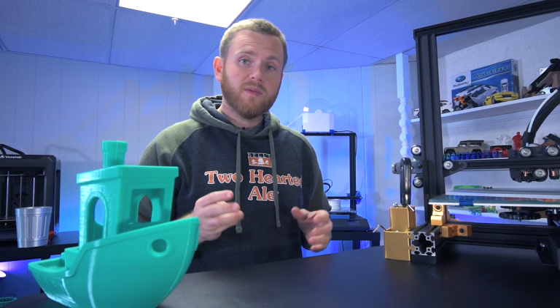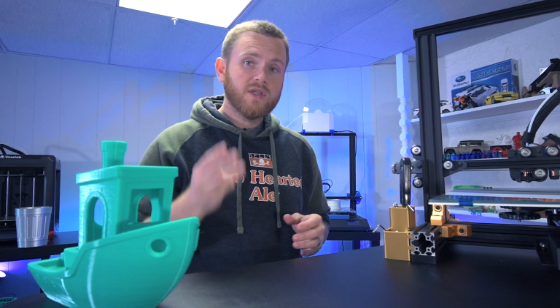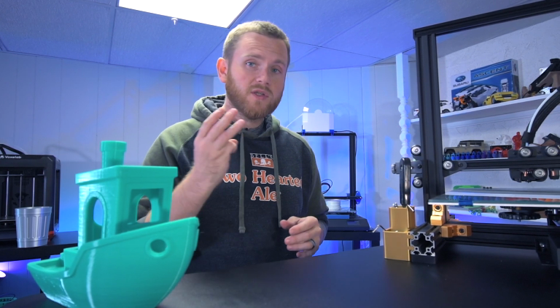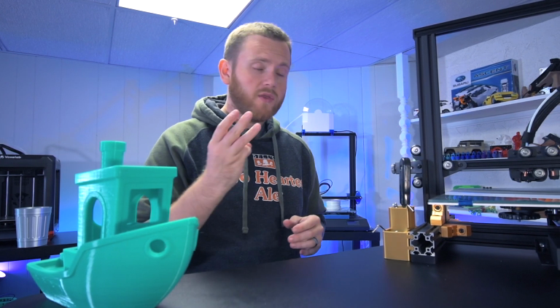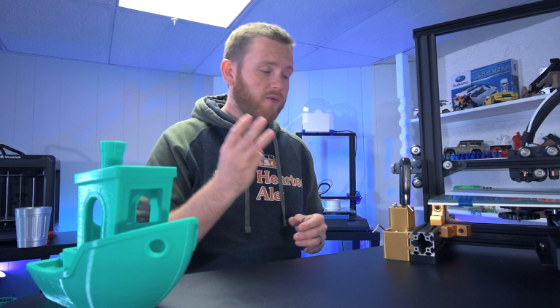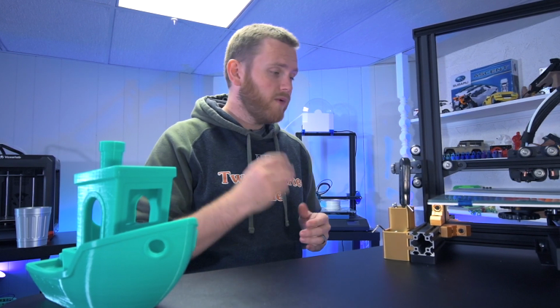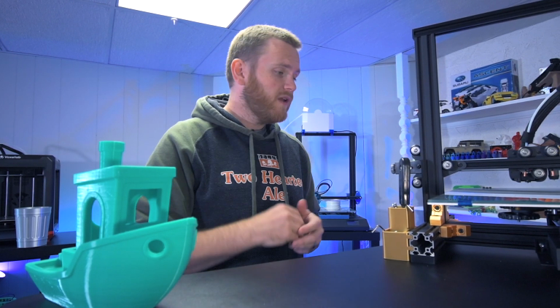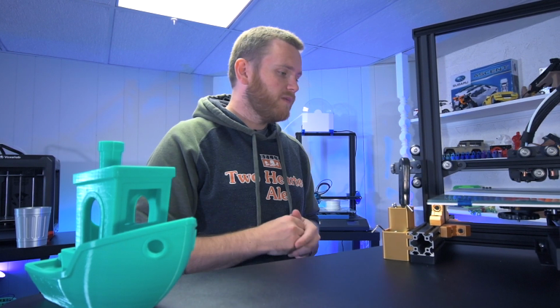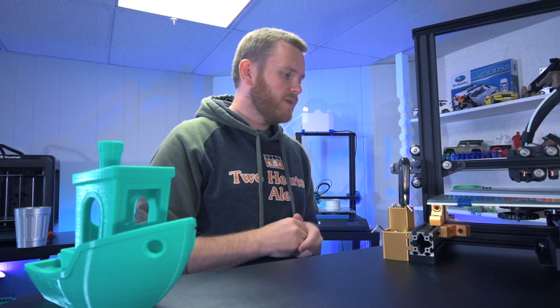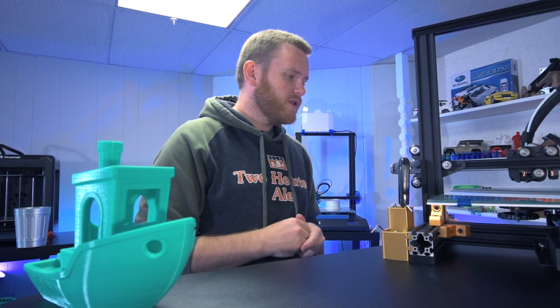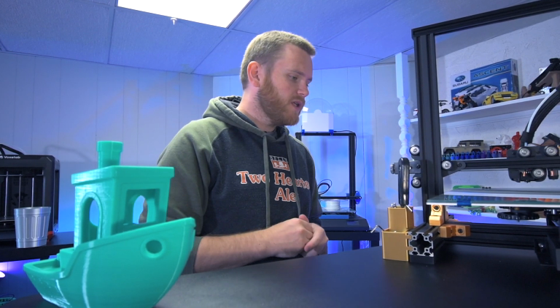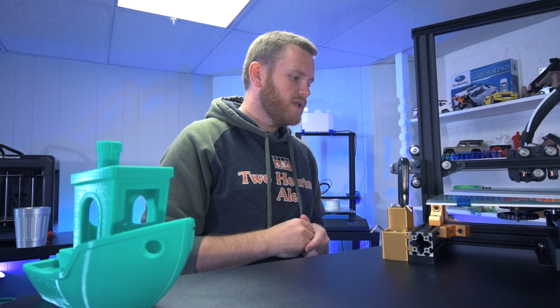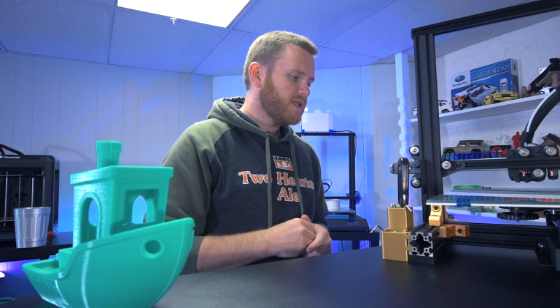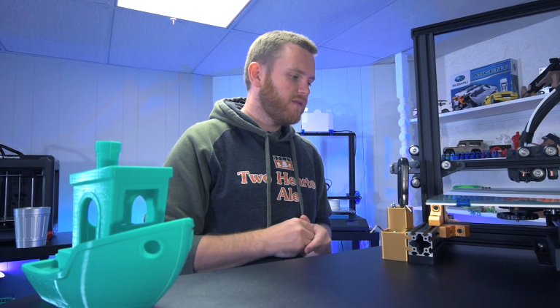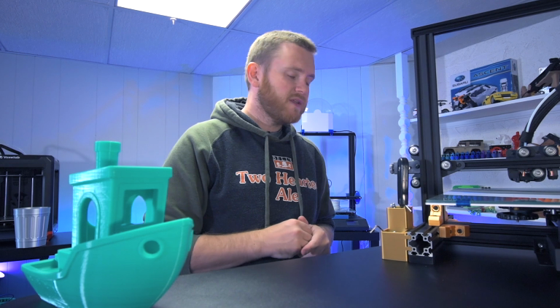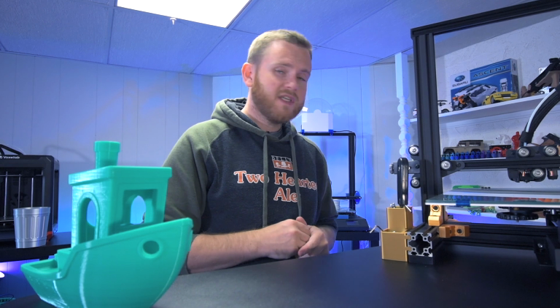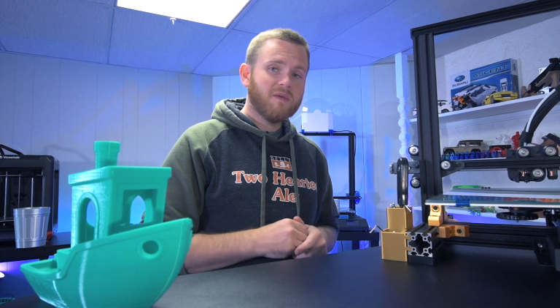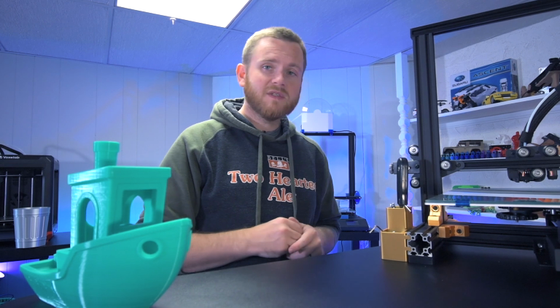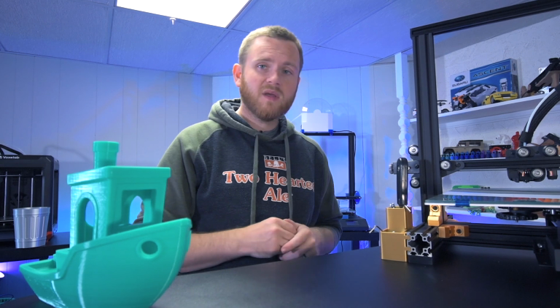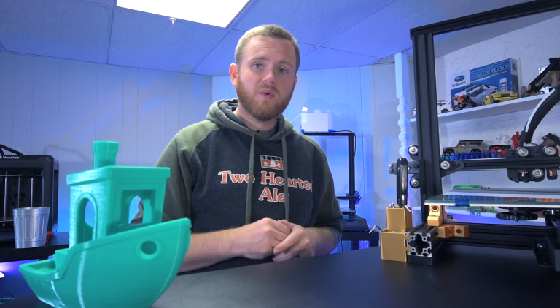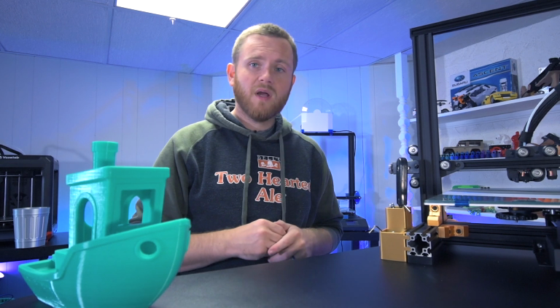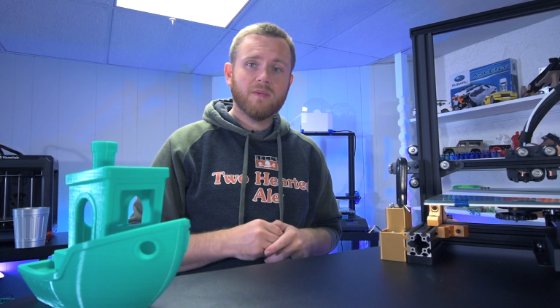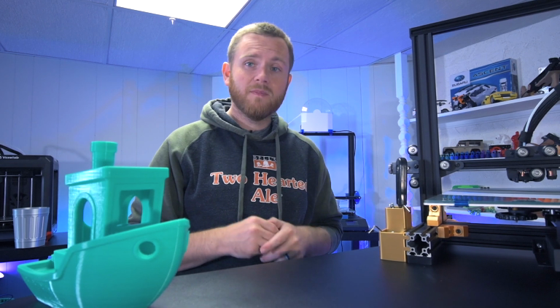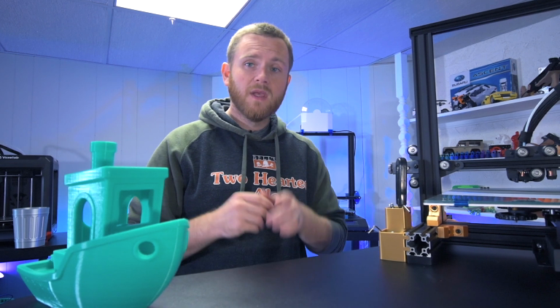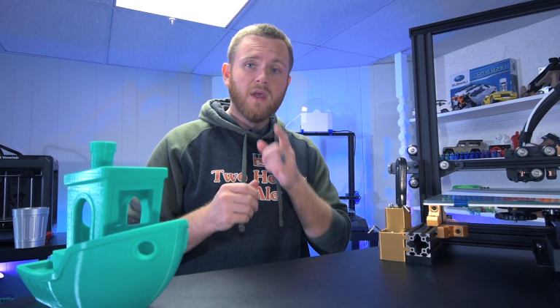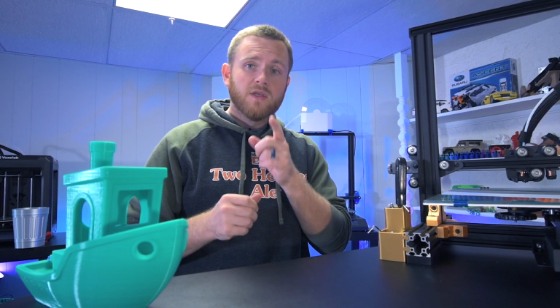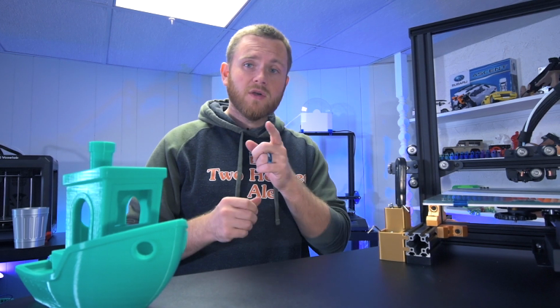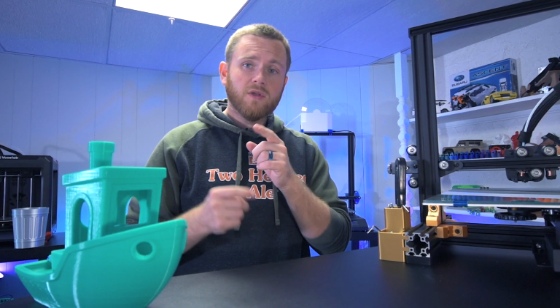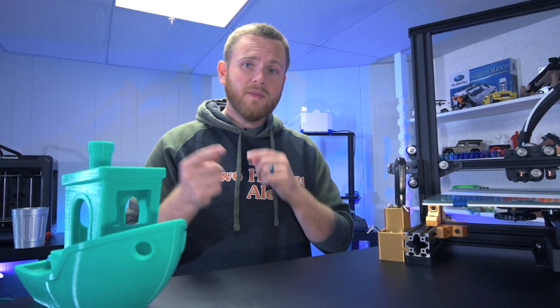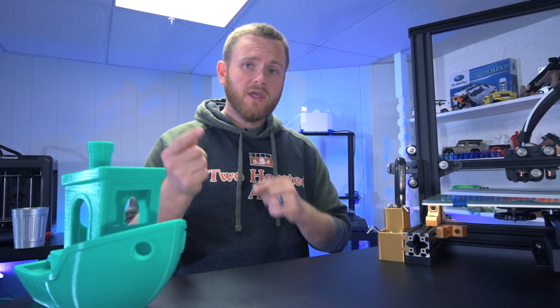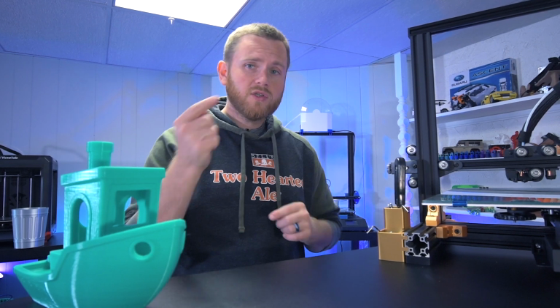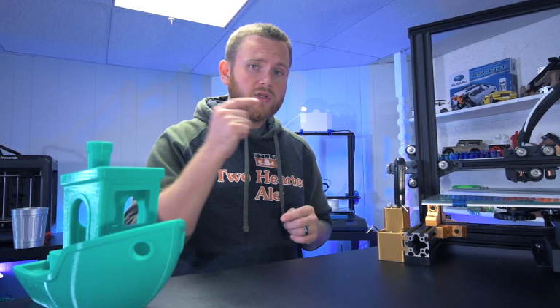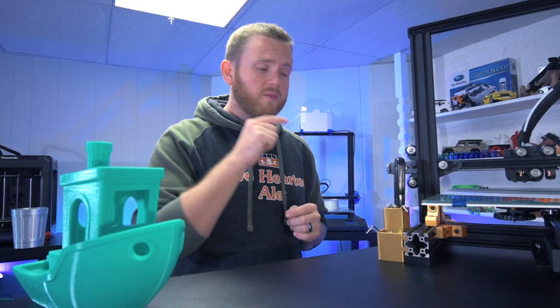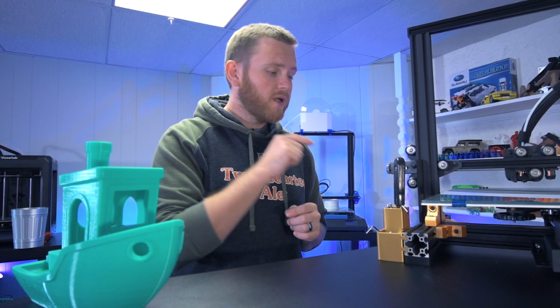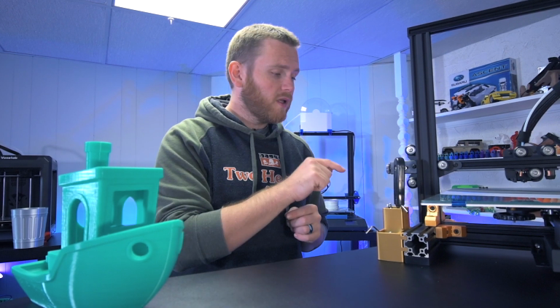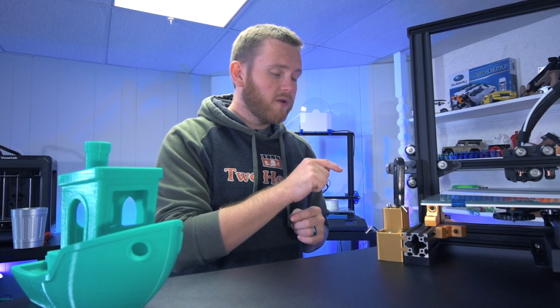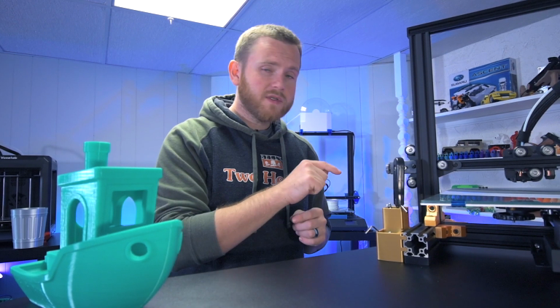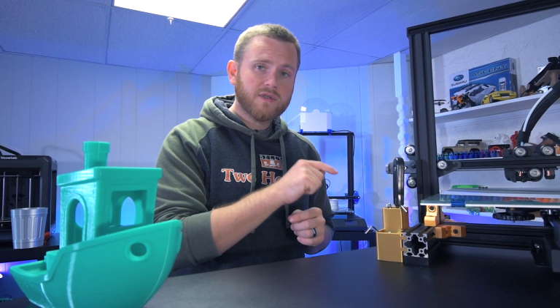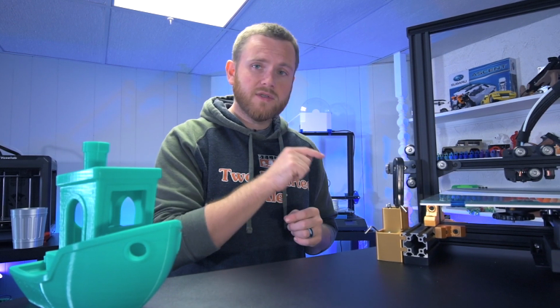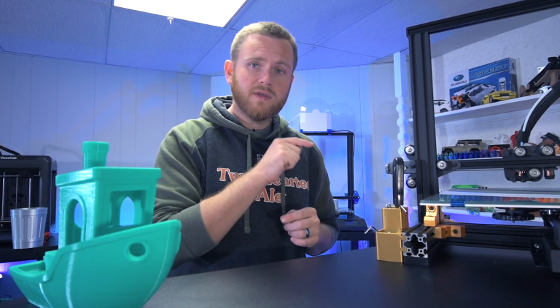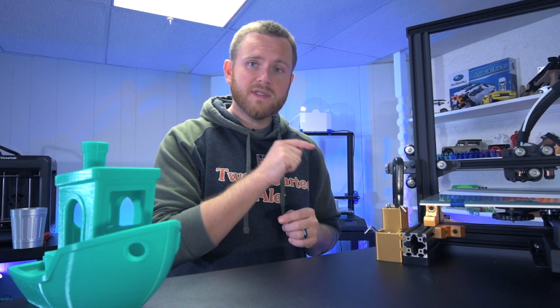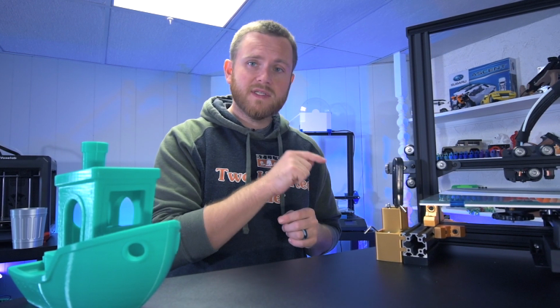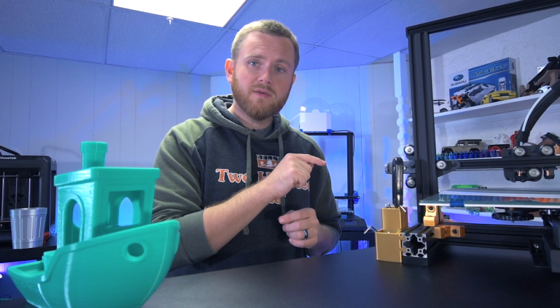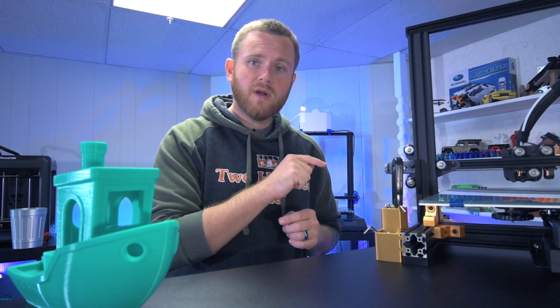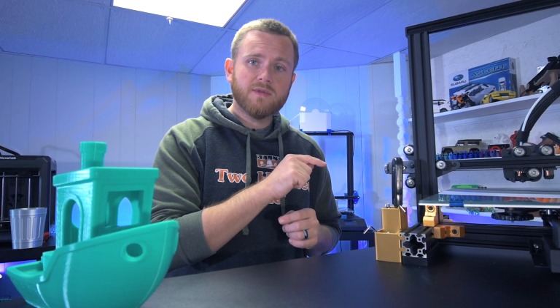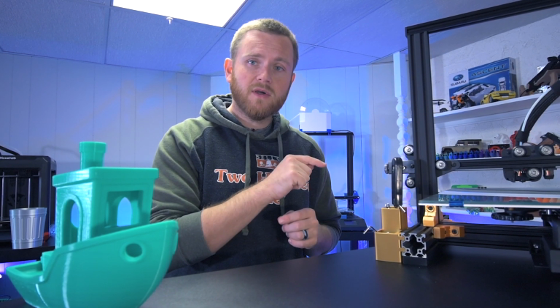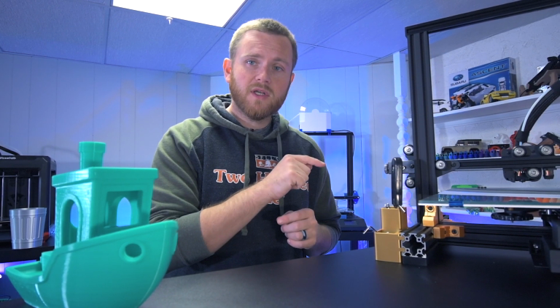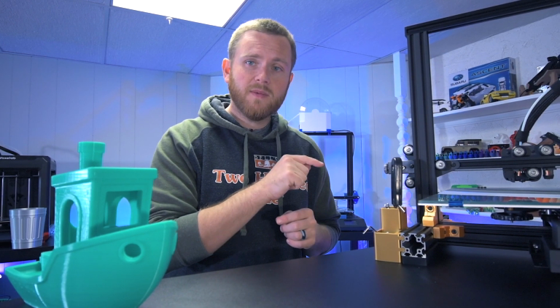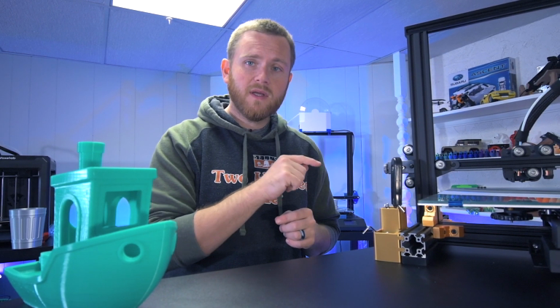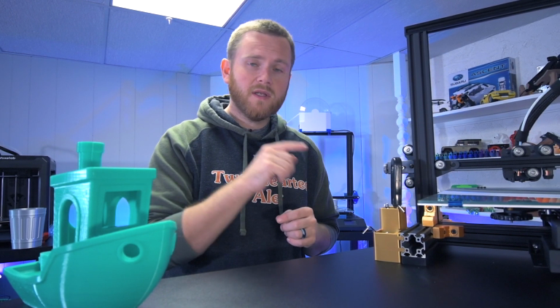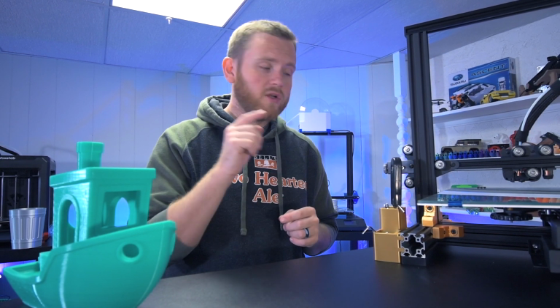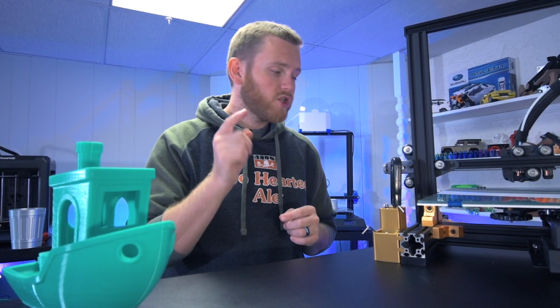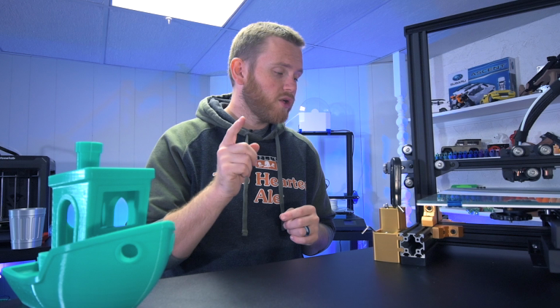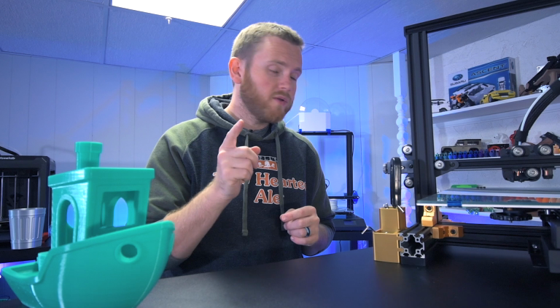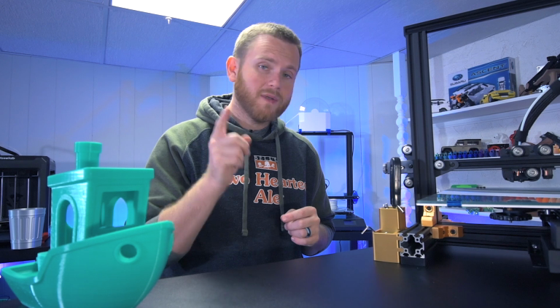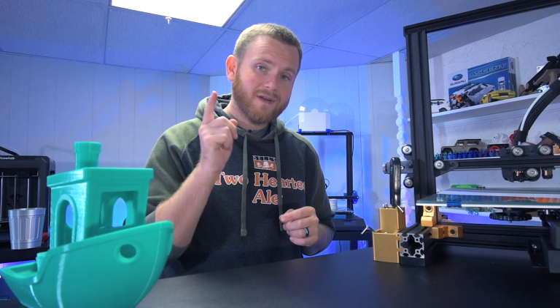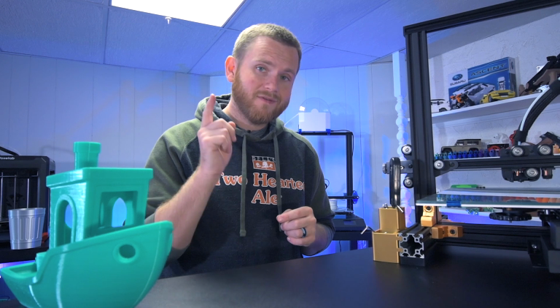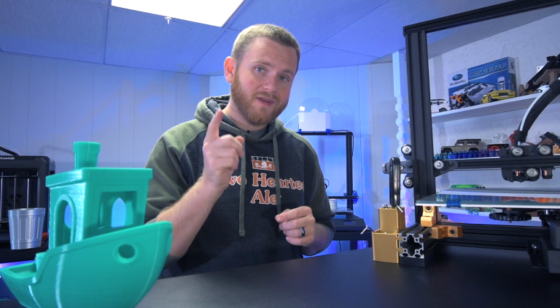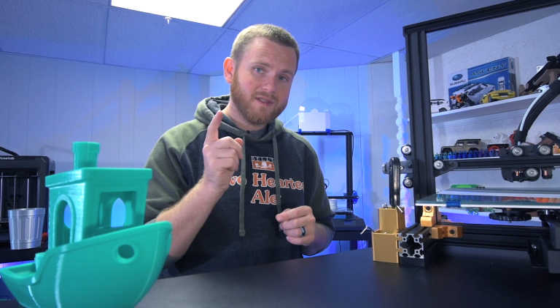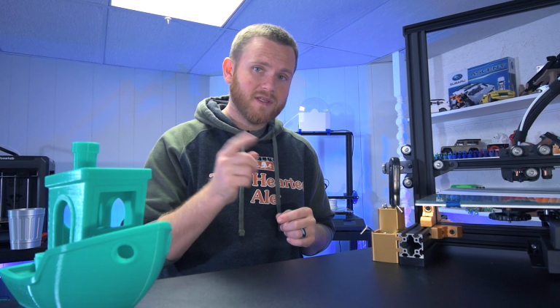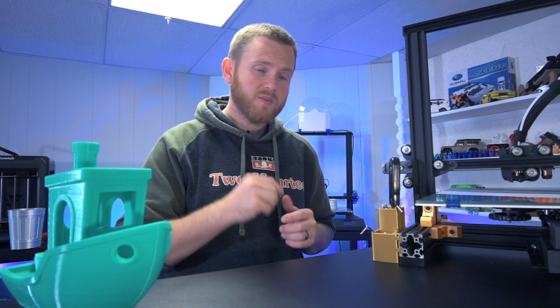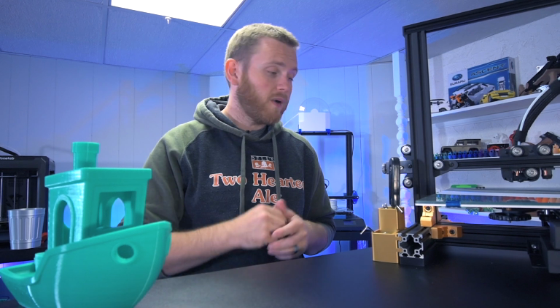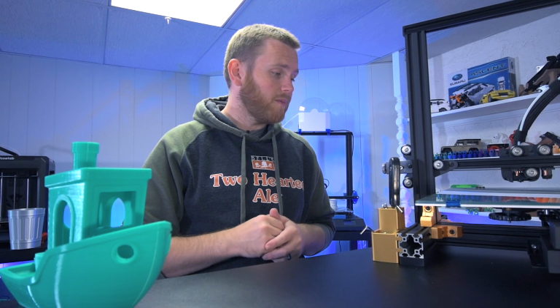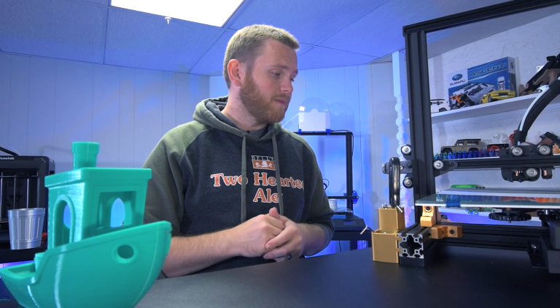3 of my machines have the same exact problem. So let me get you a little bit closer so you can see what I'm talking about, and I'll show you how to fix this problem.